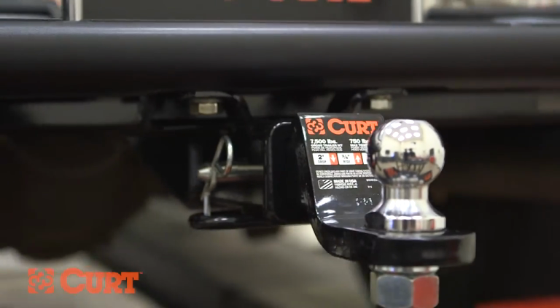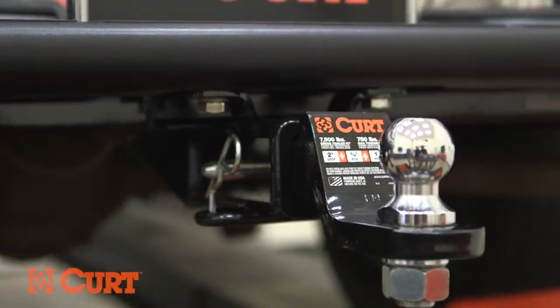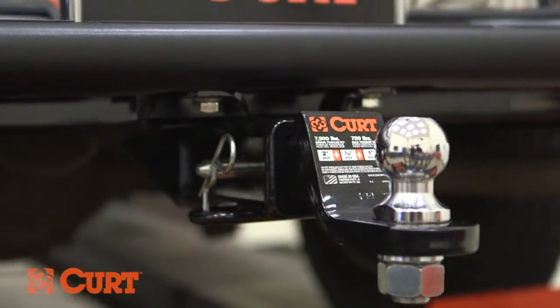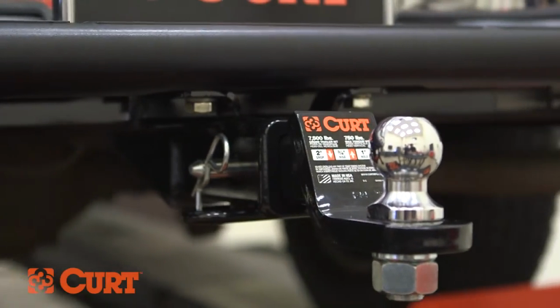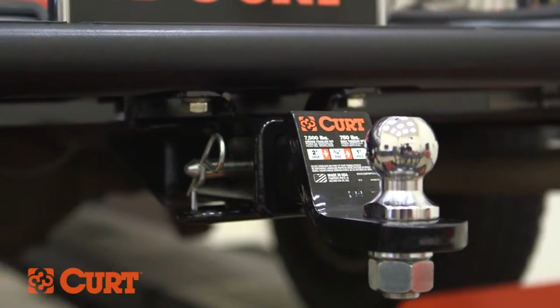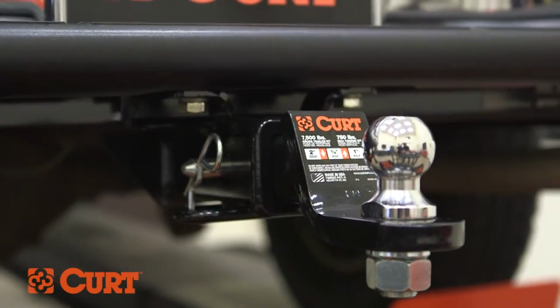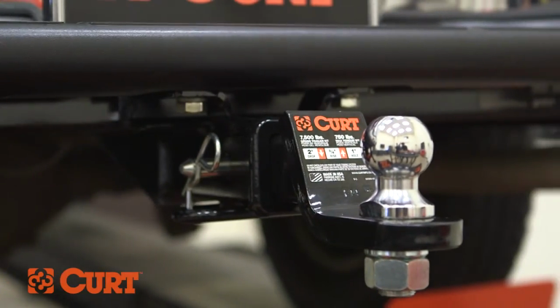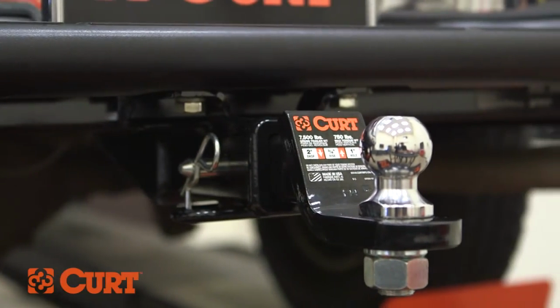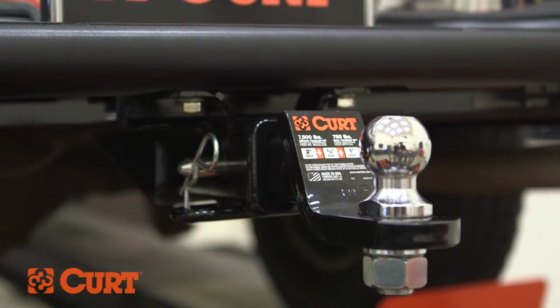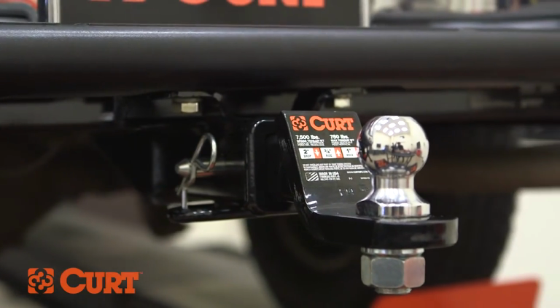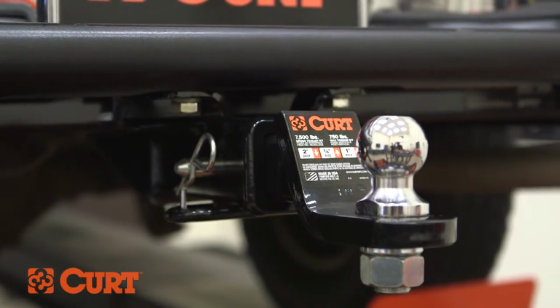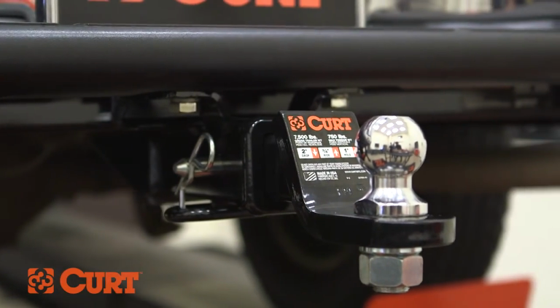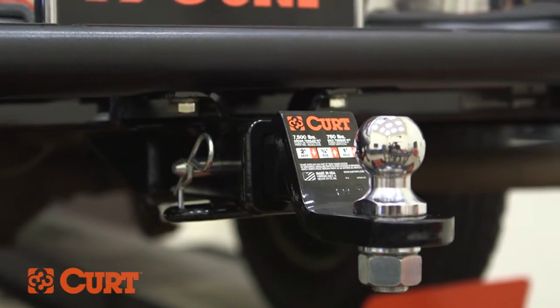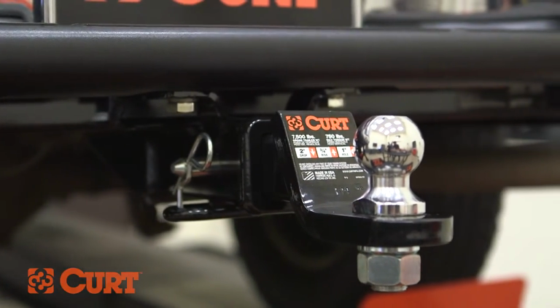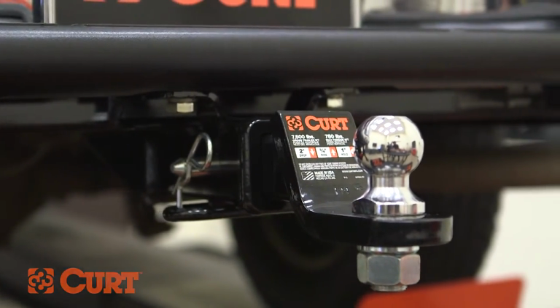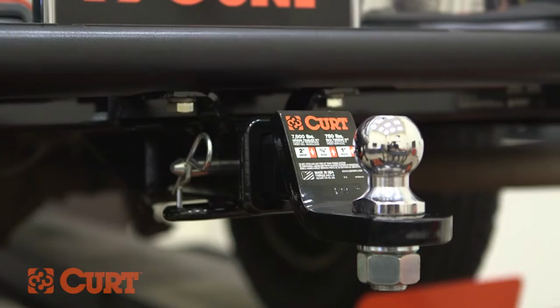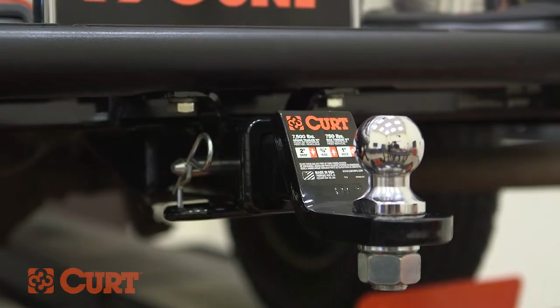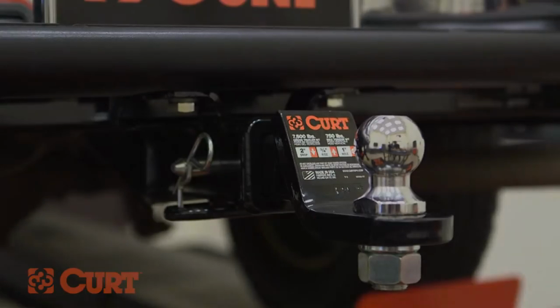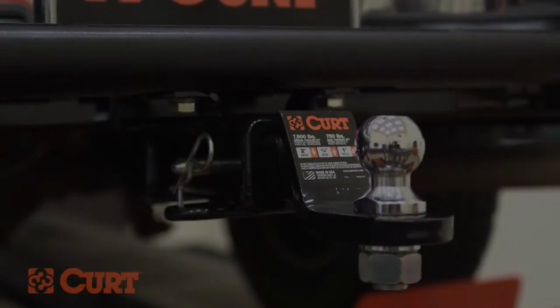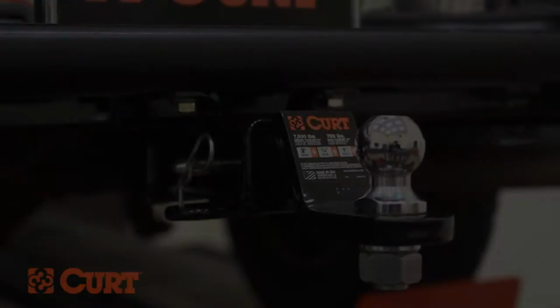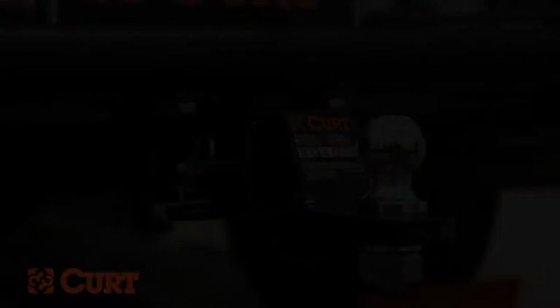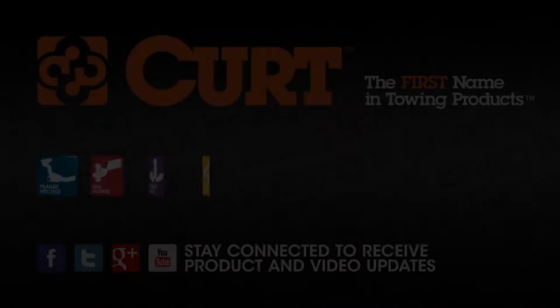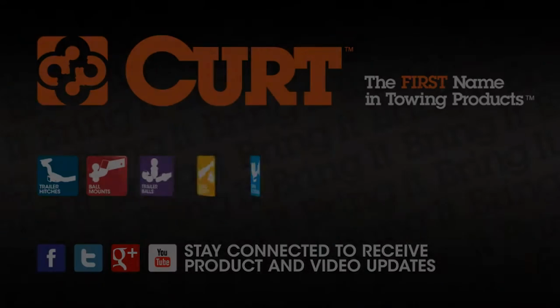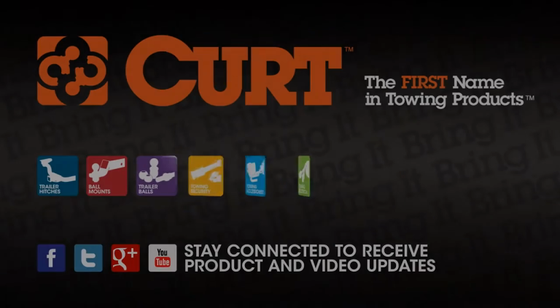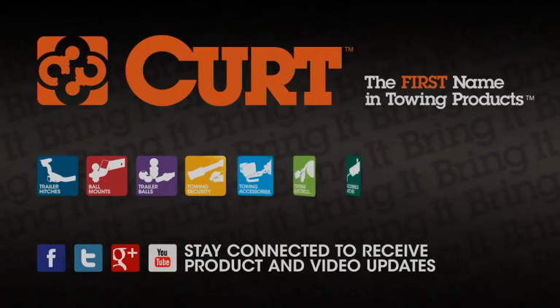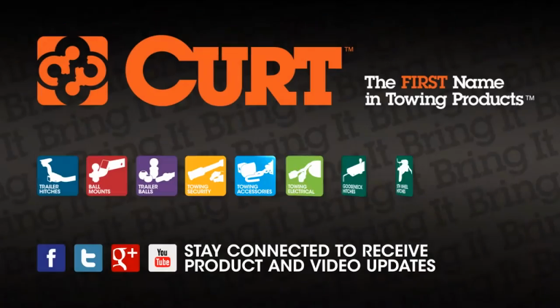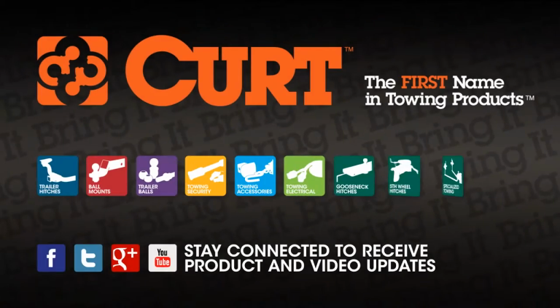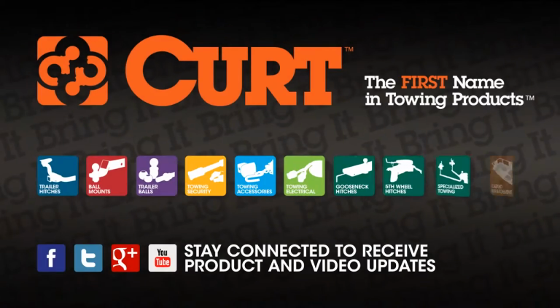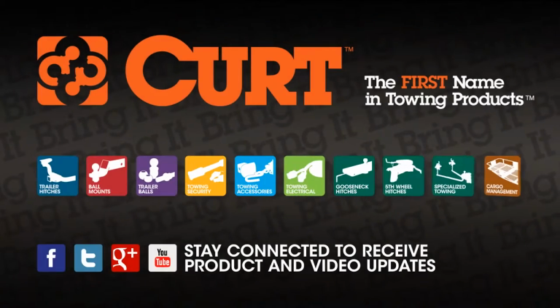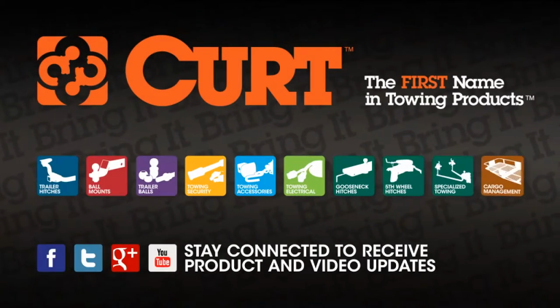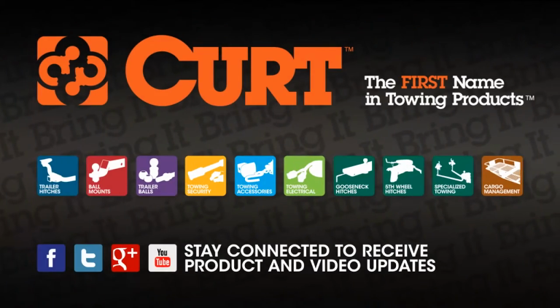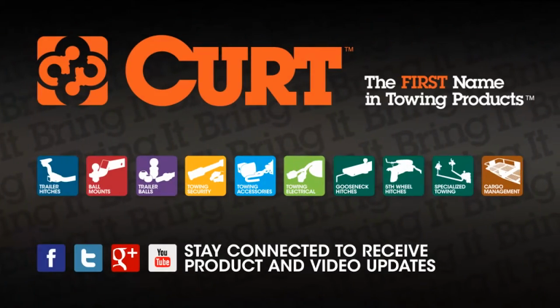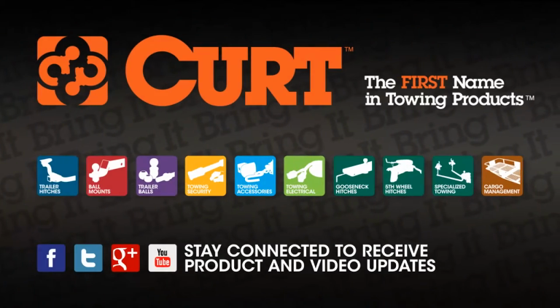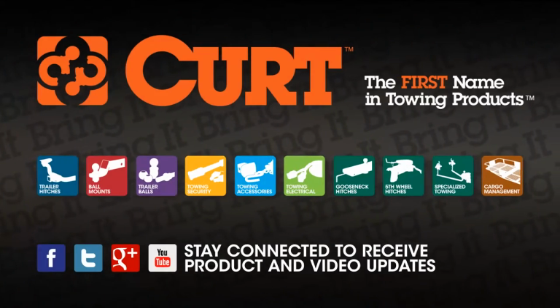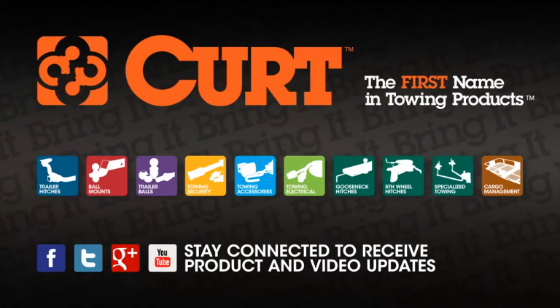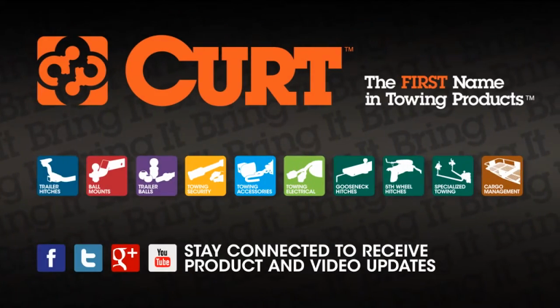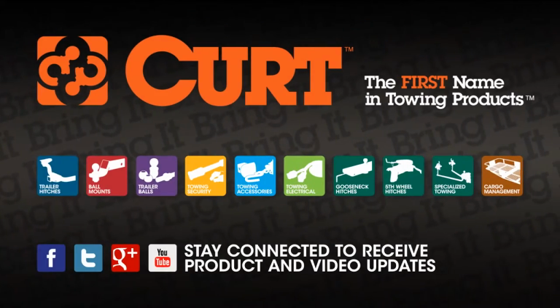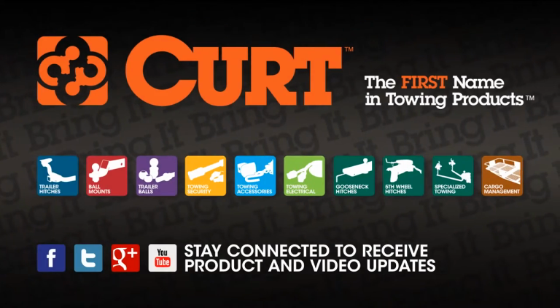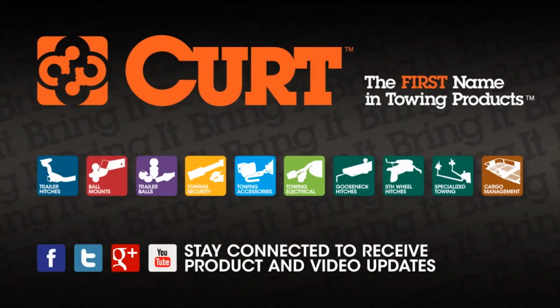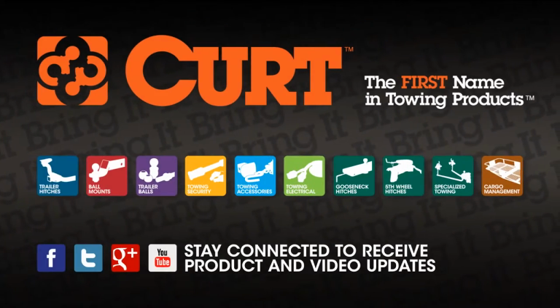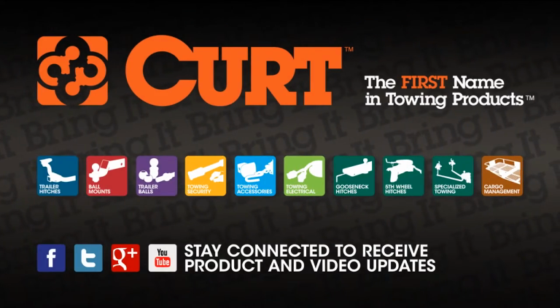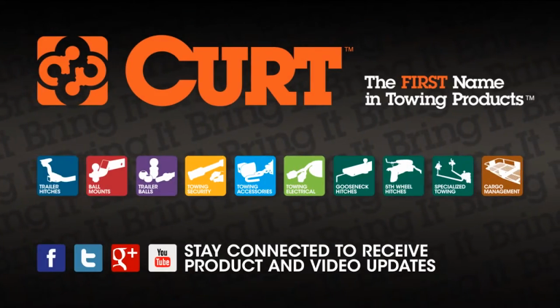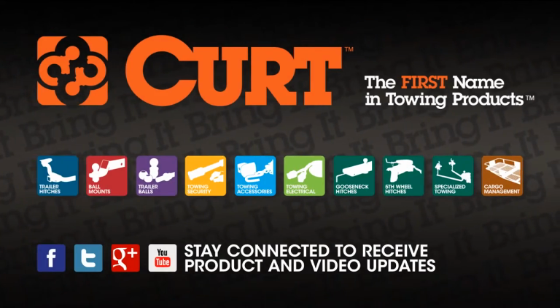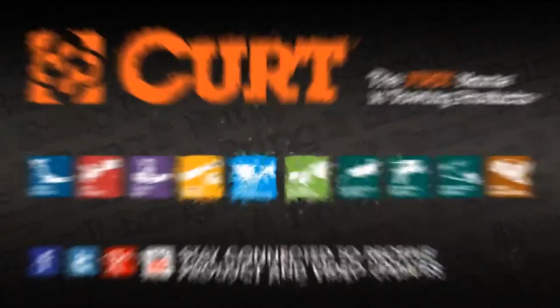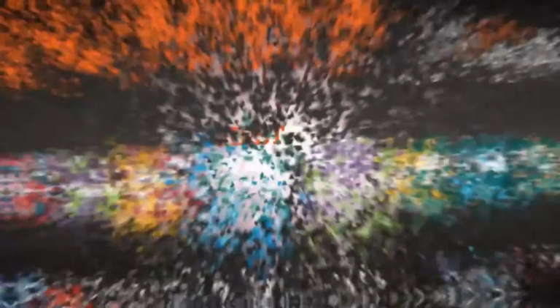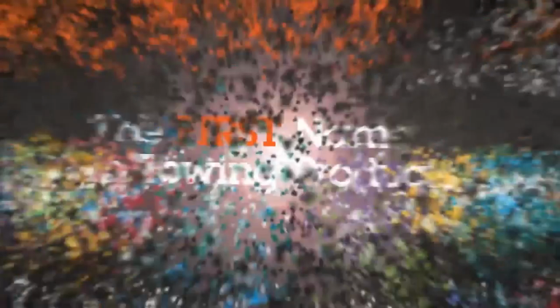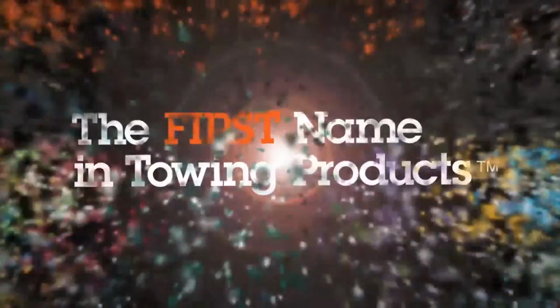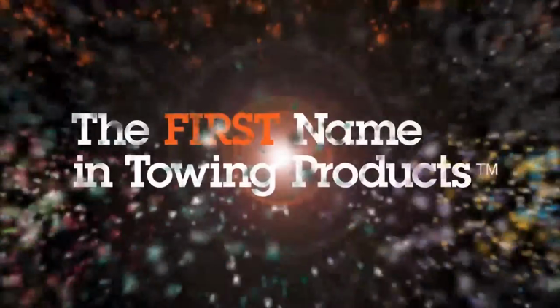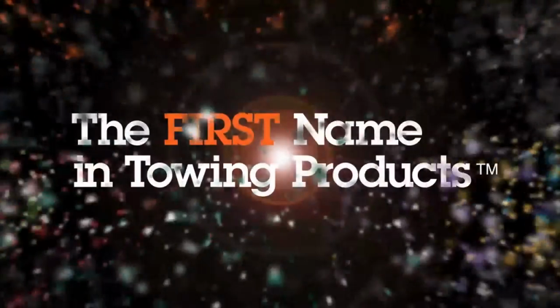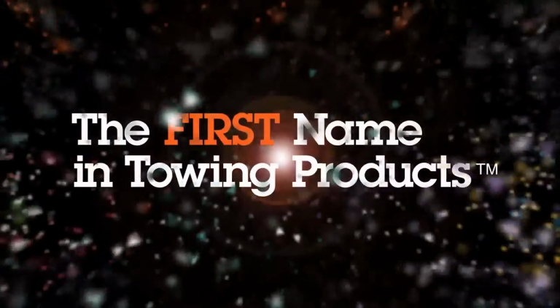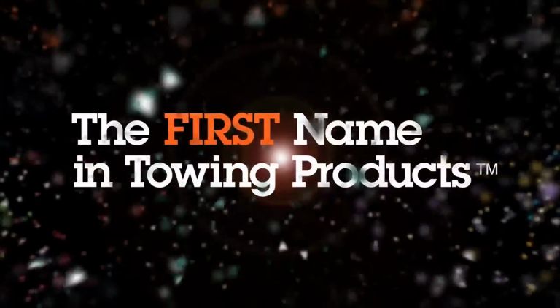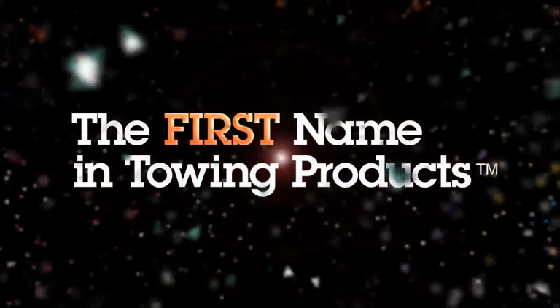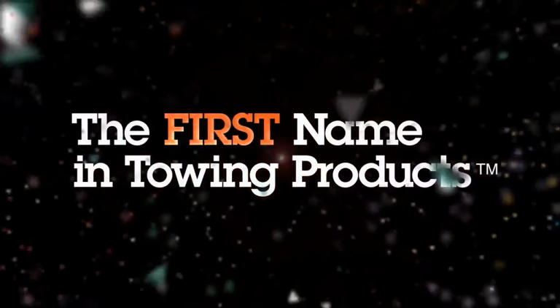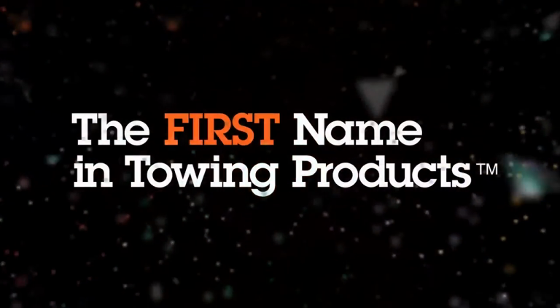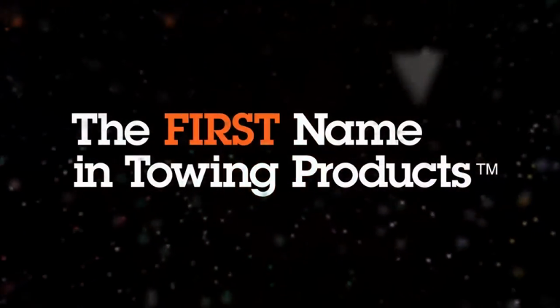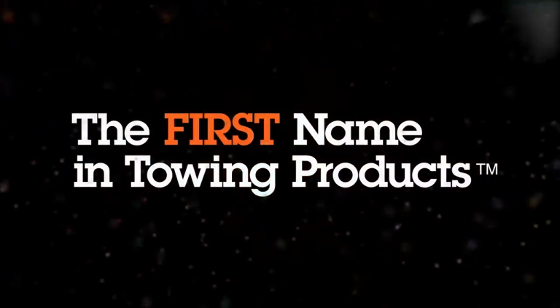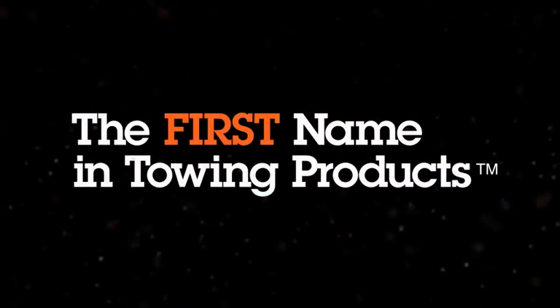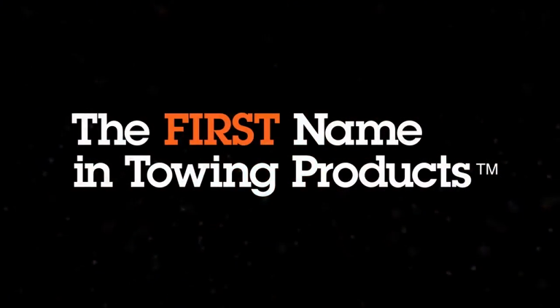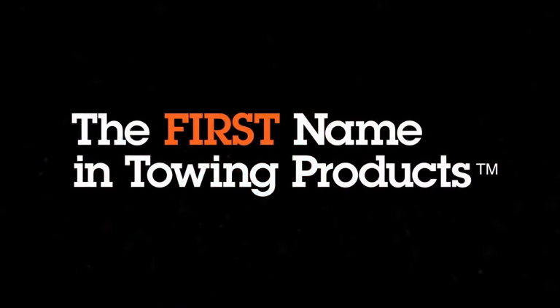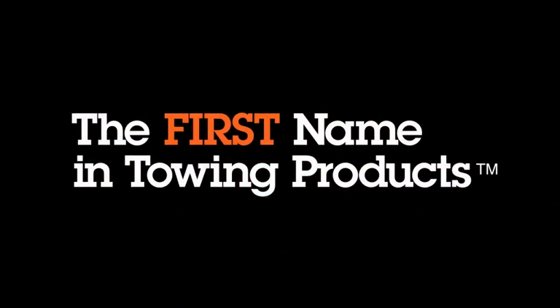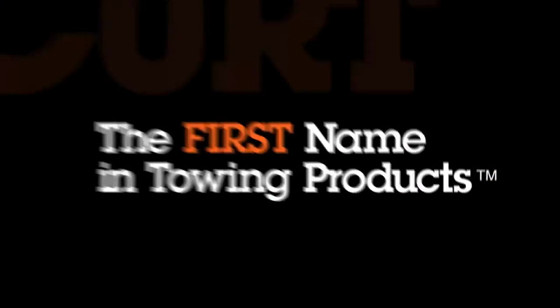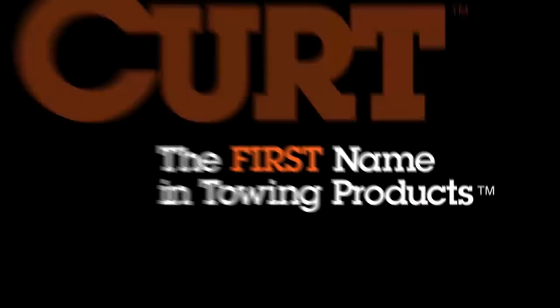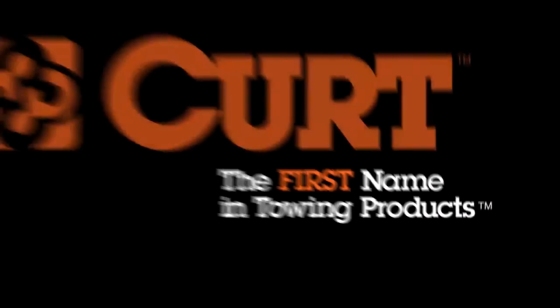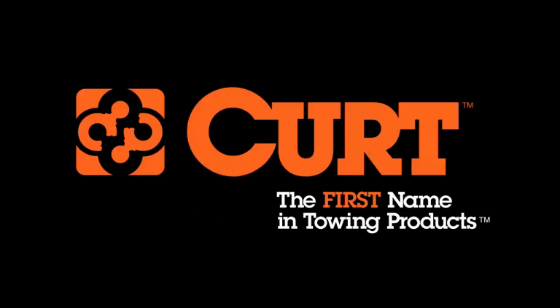Now you can bring it. CURT, the first name in towing products.